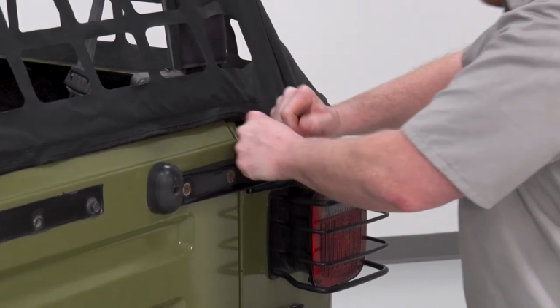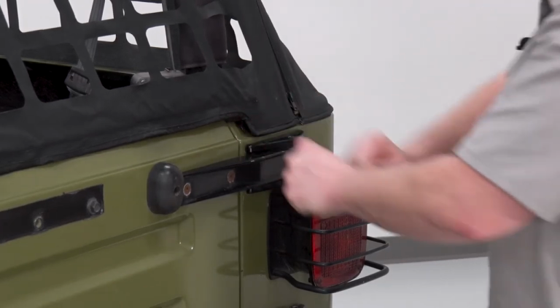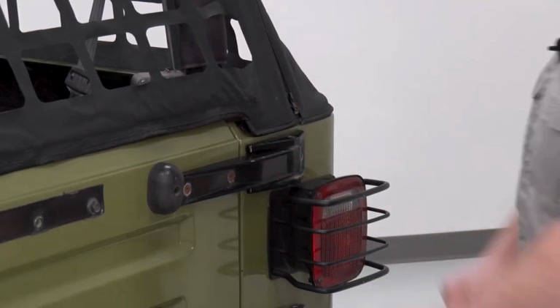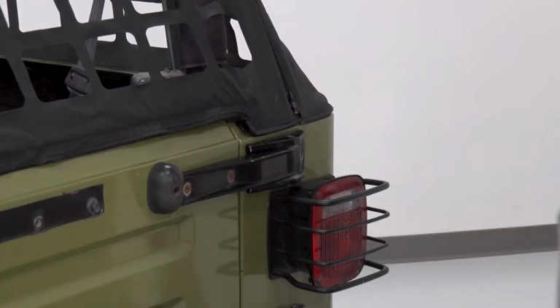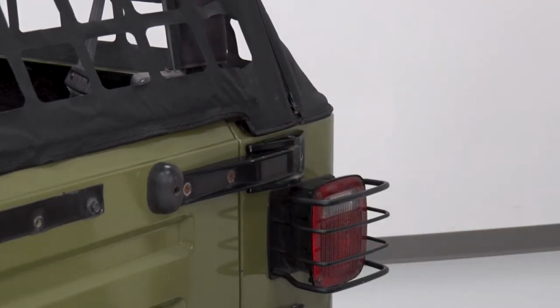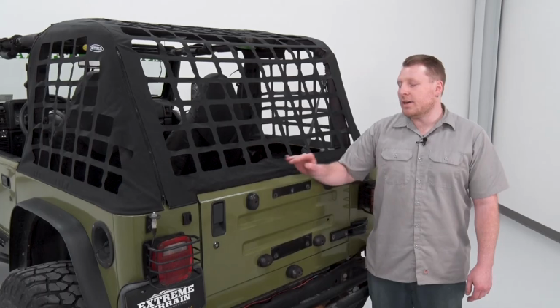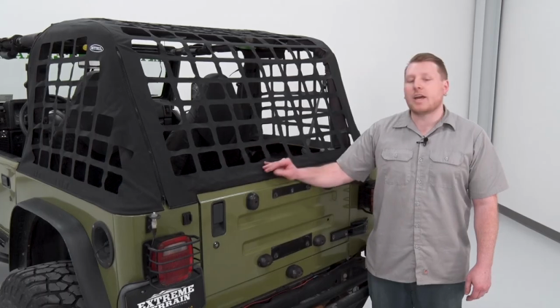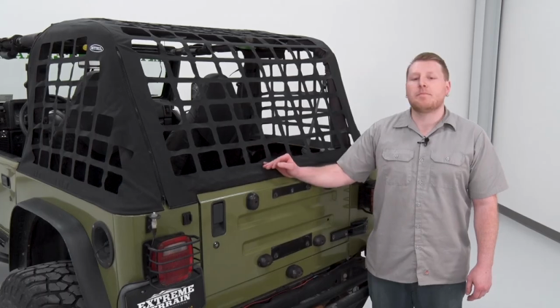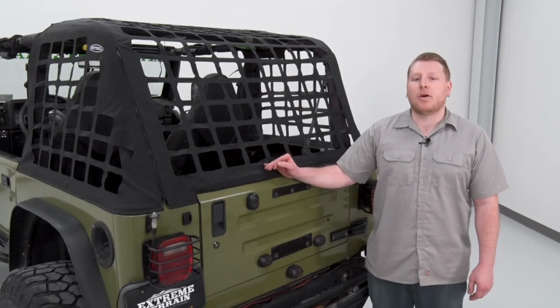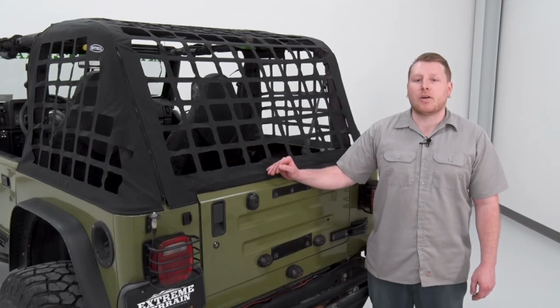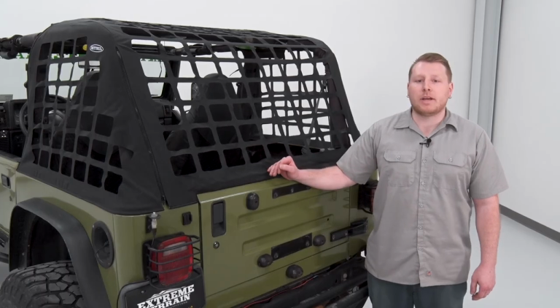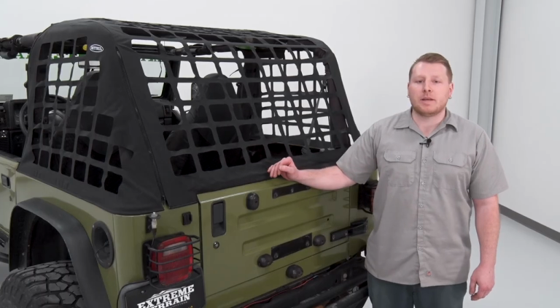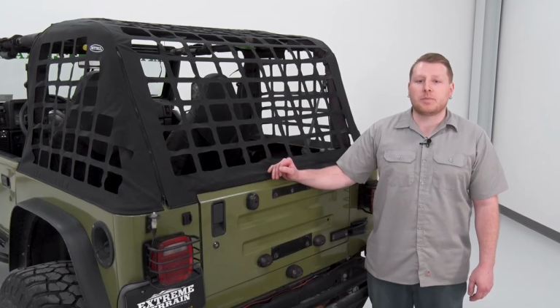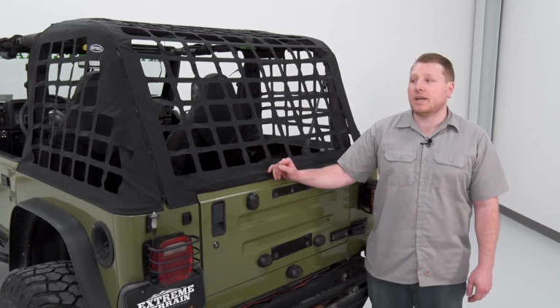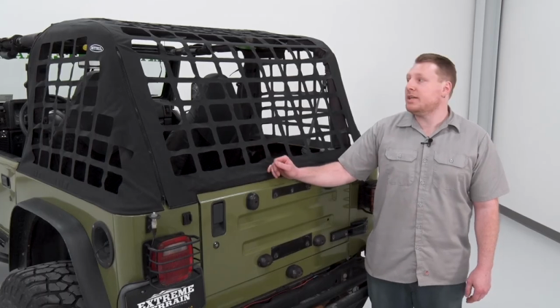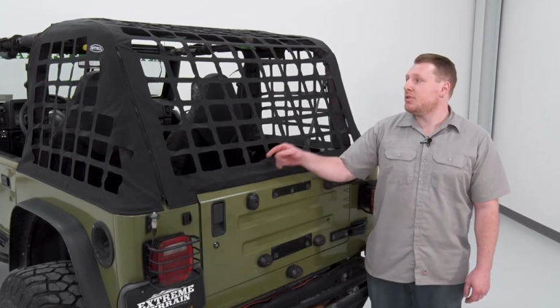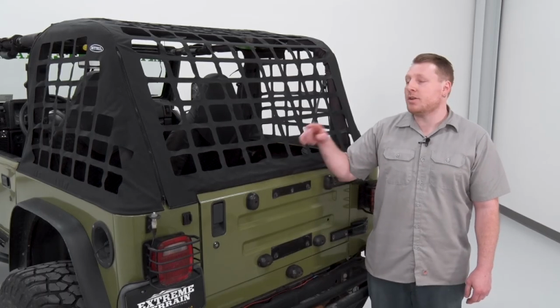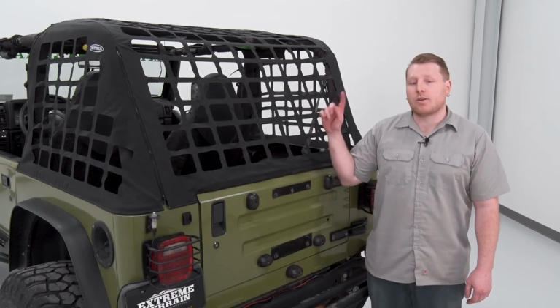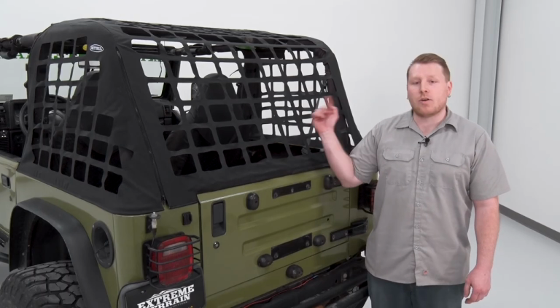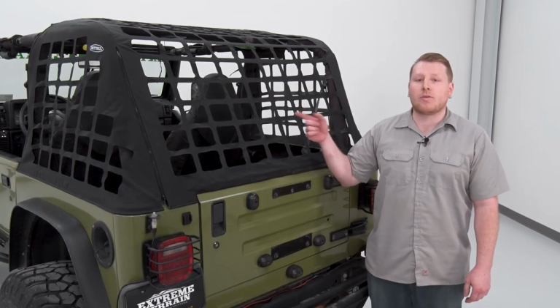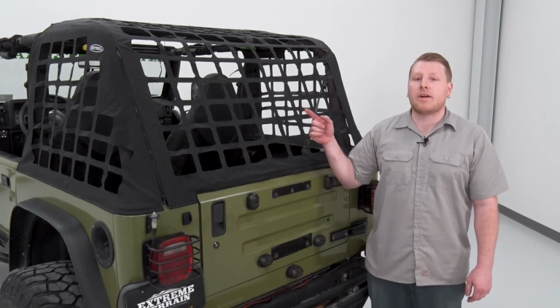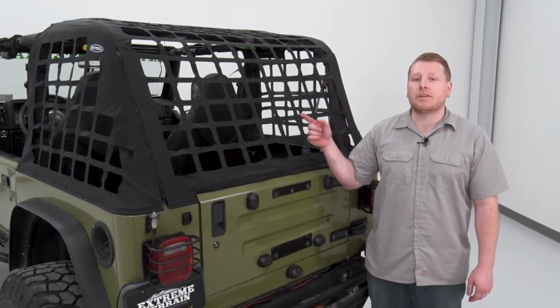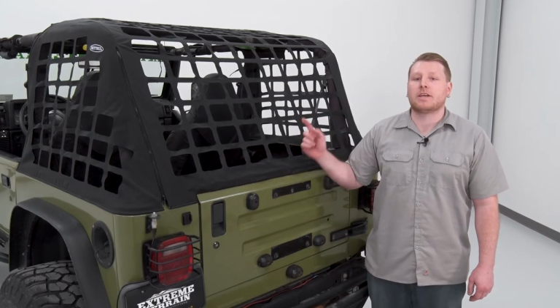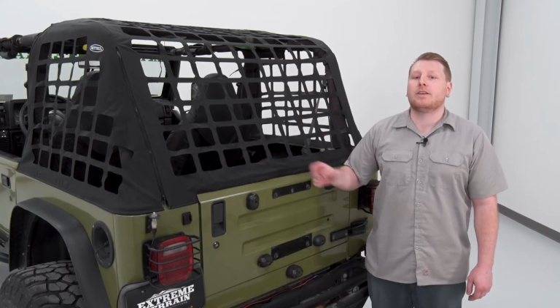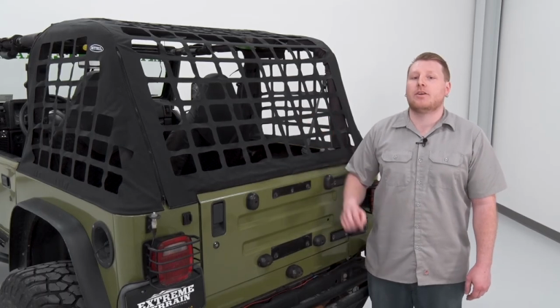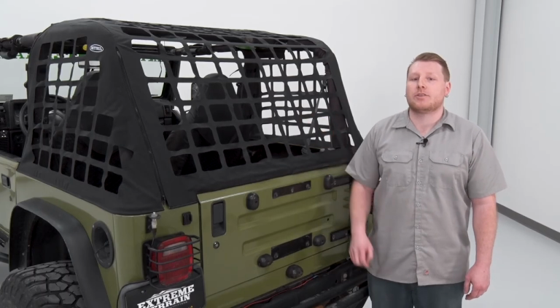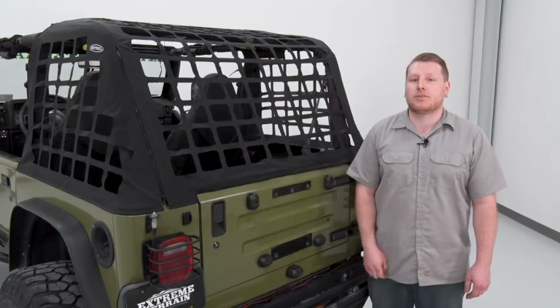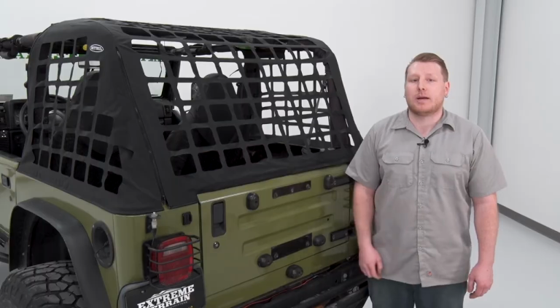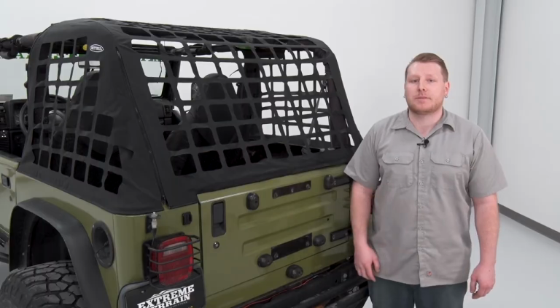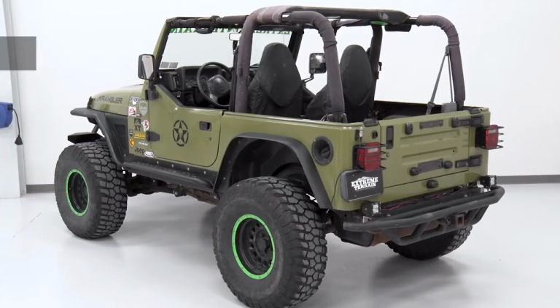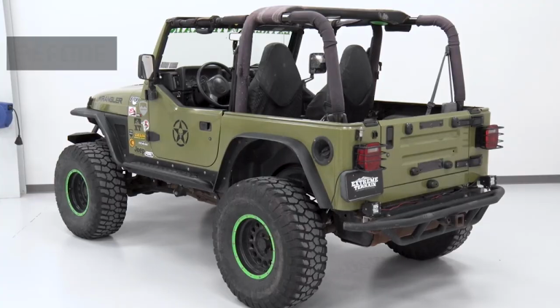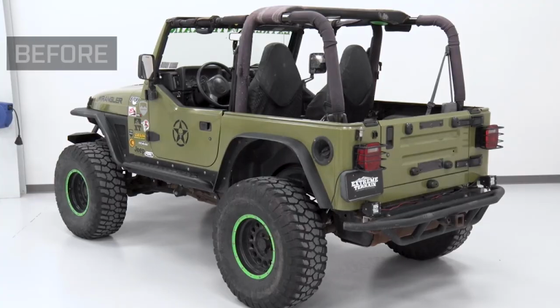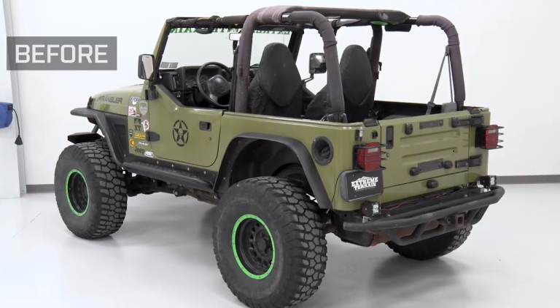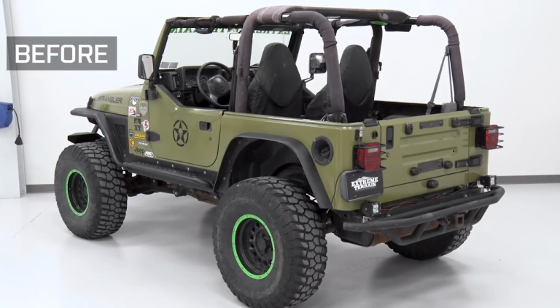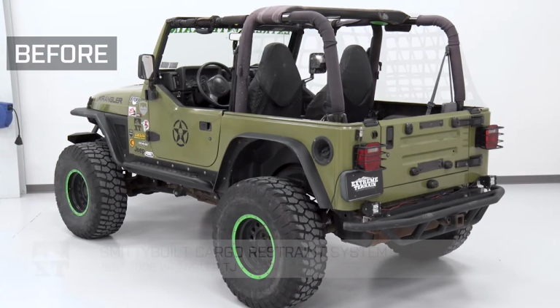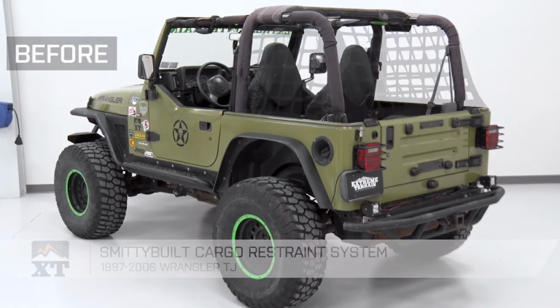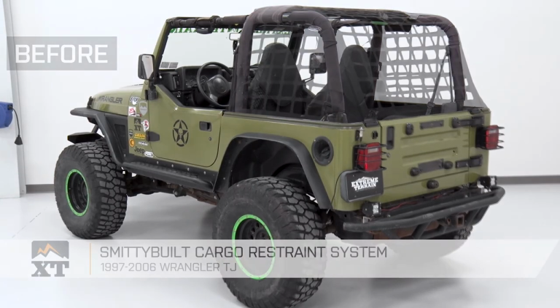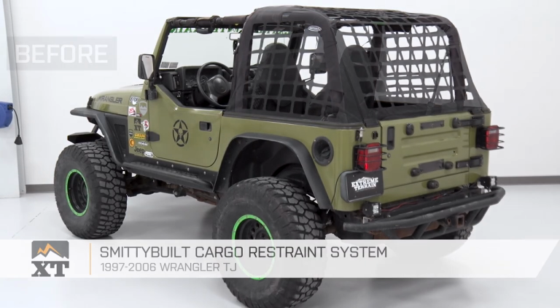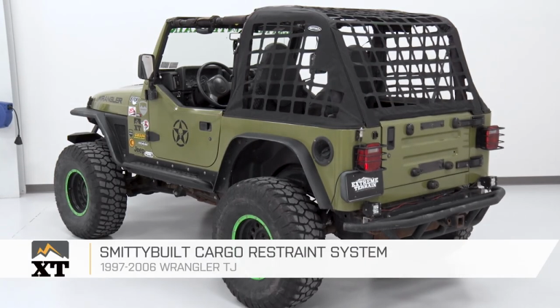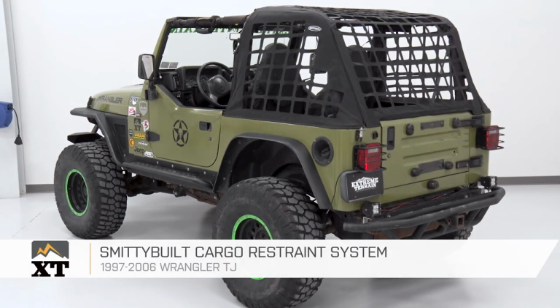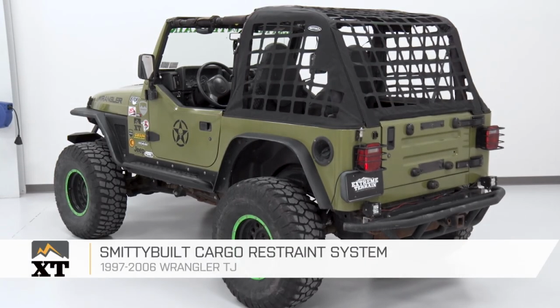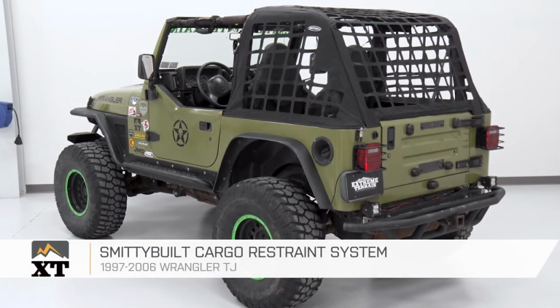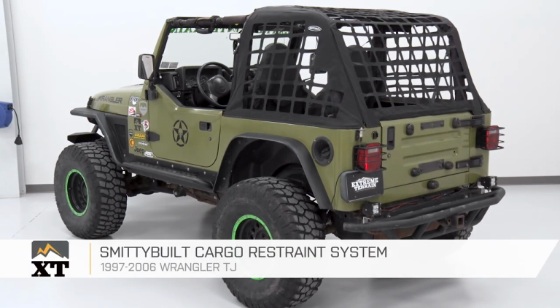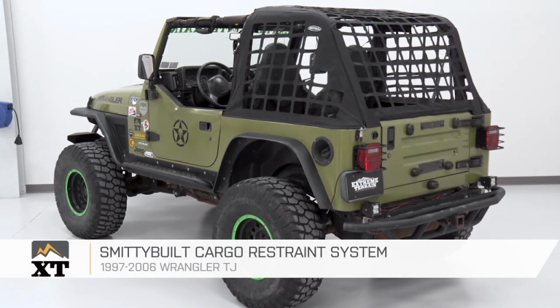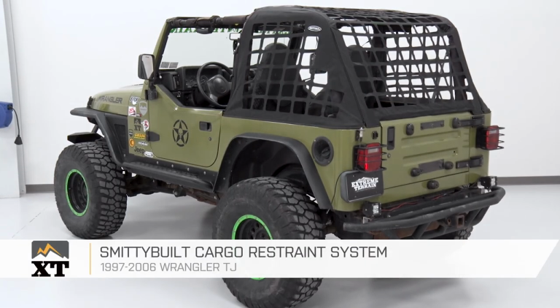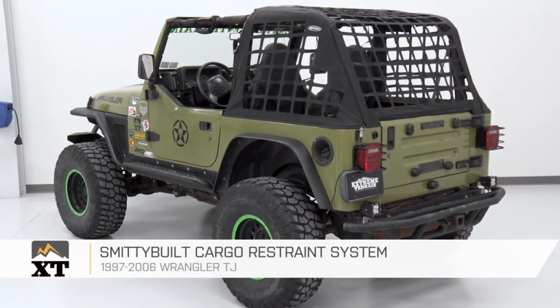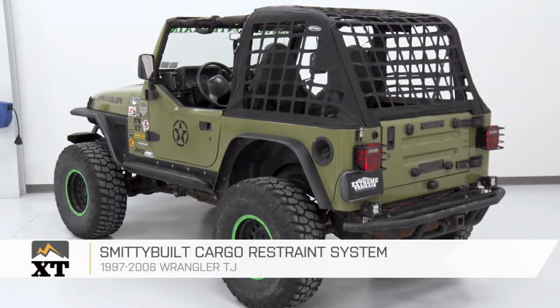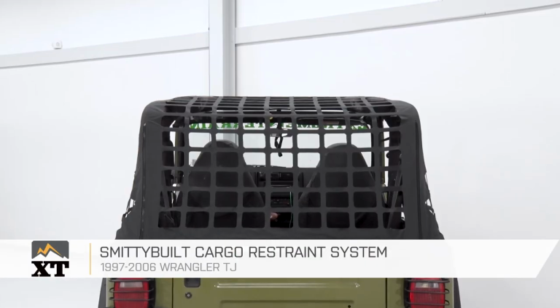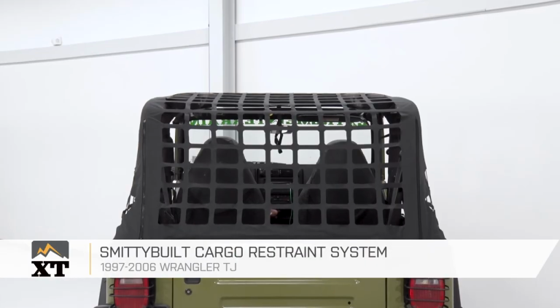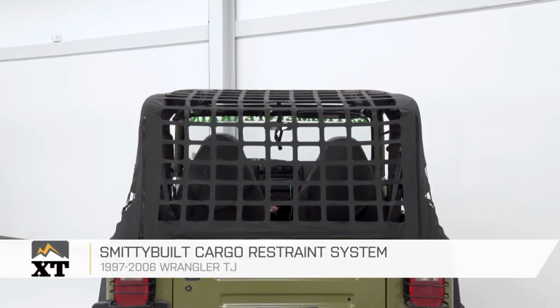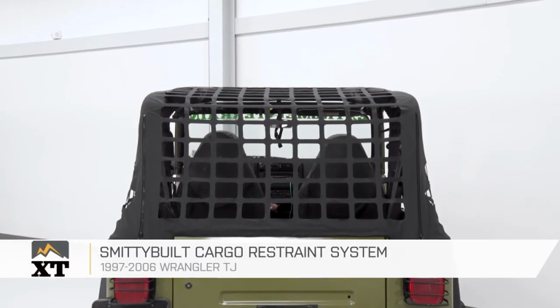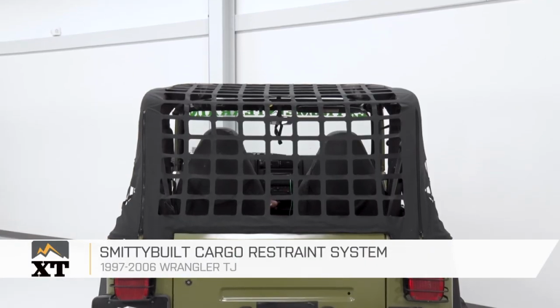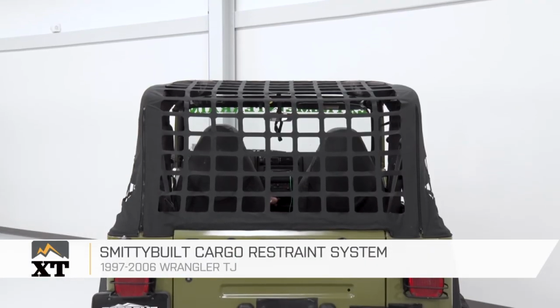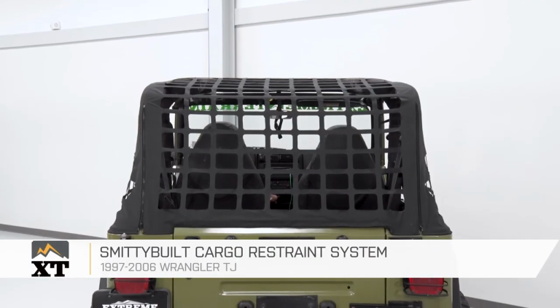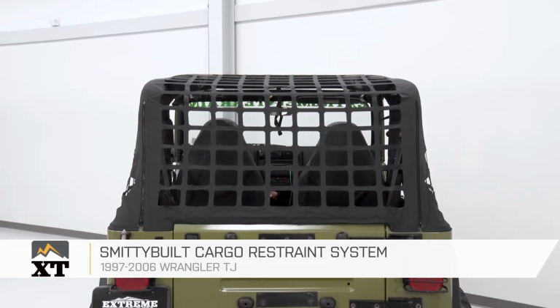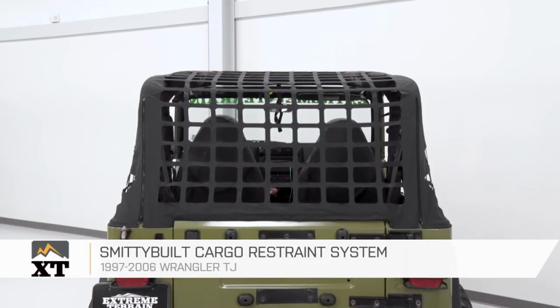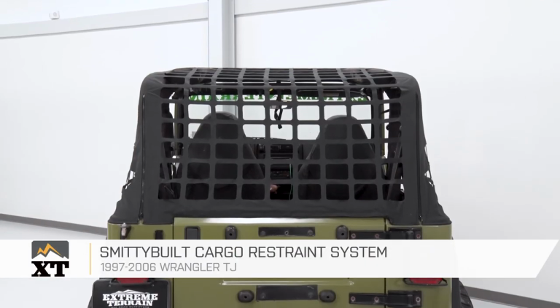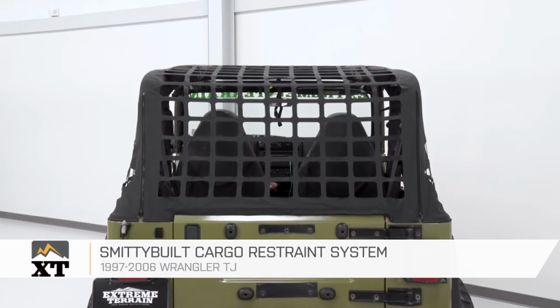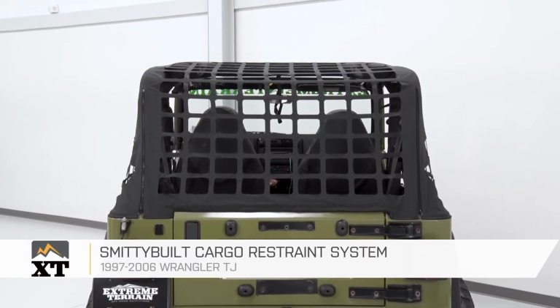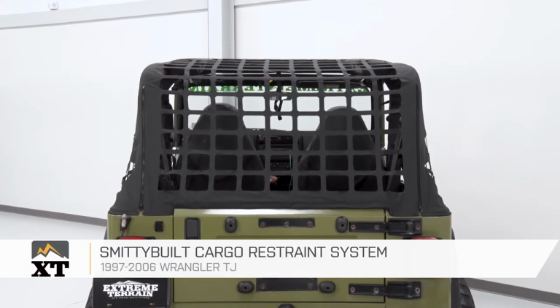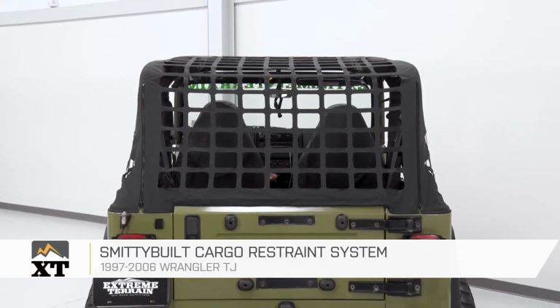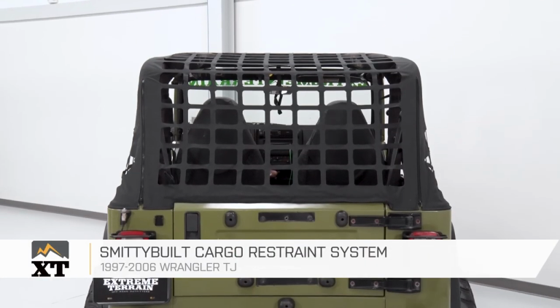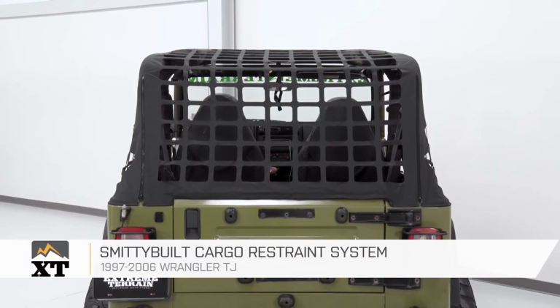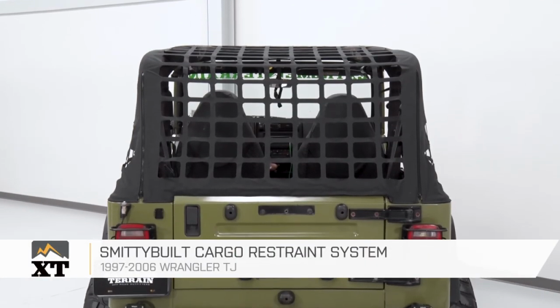With the tailgate bar in place, you can go around and tighten all the straps up. And that does wrap up our review and install. Check out more at extremeterrain.com.